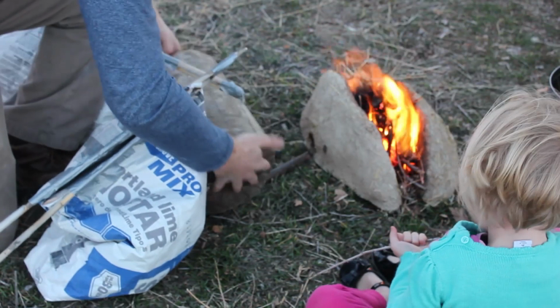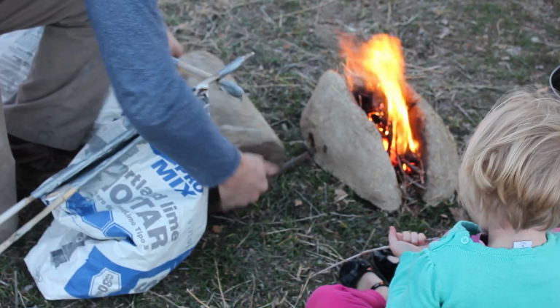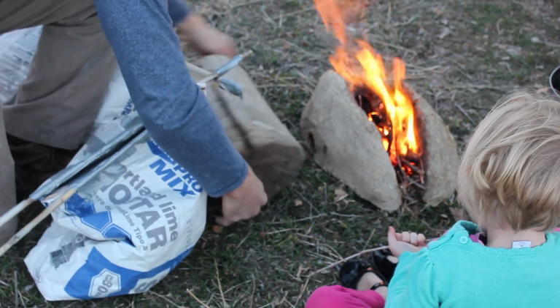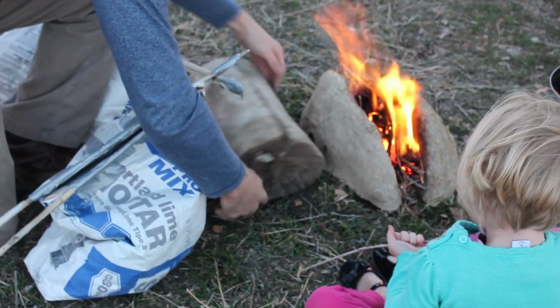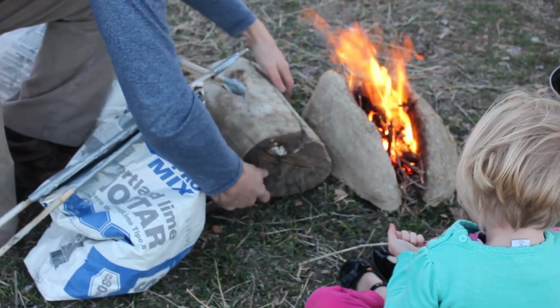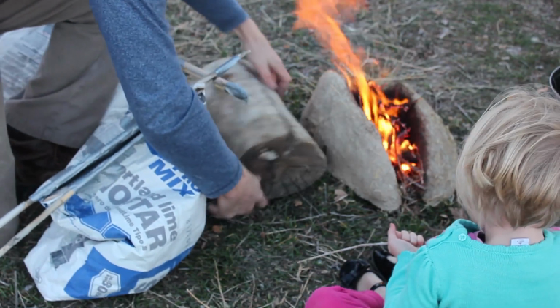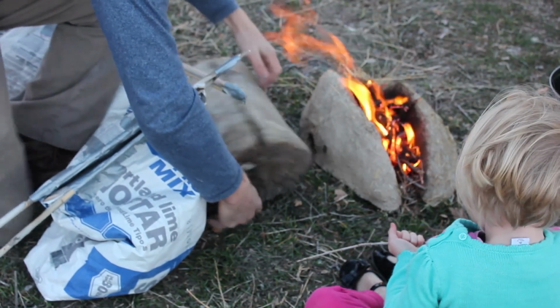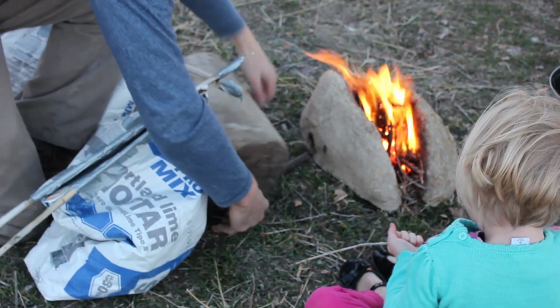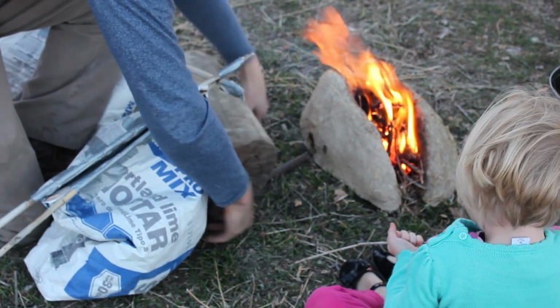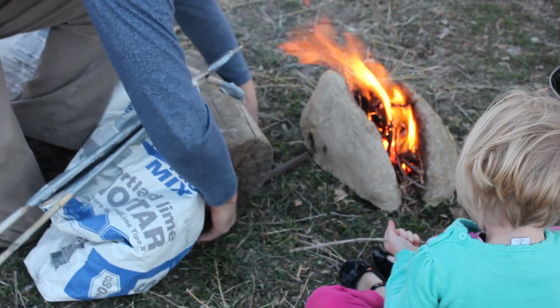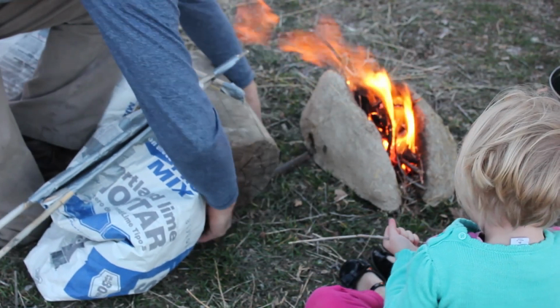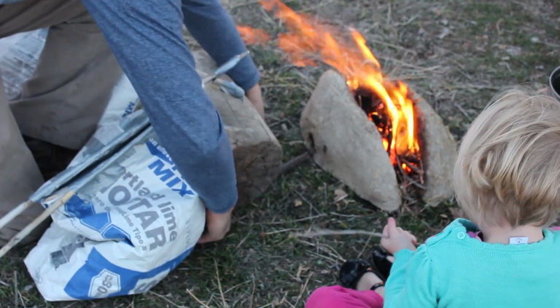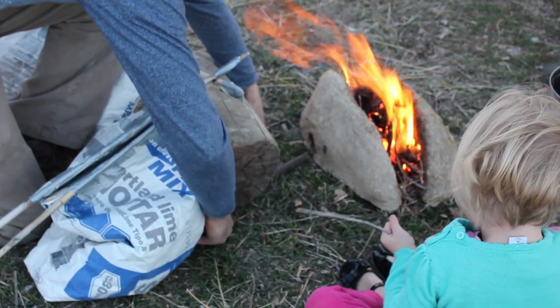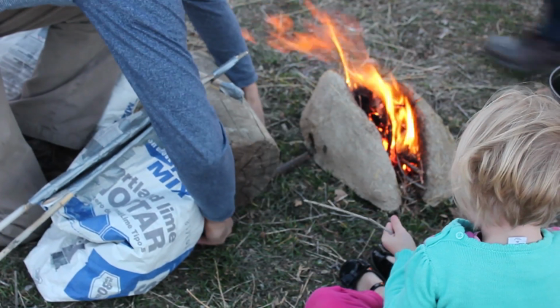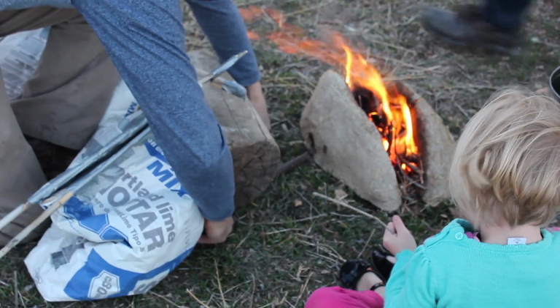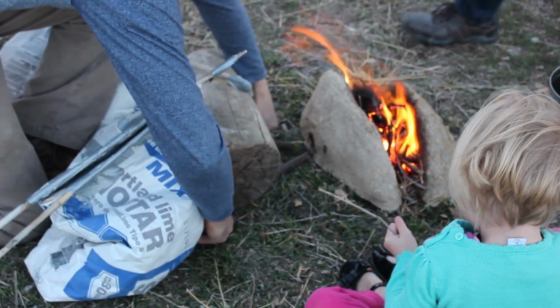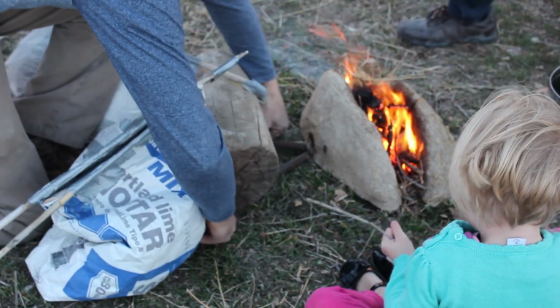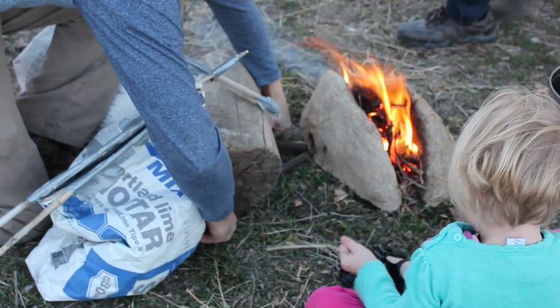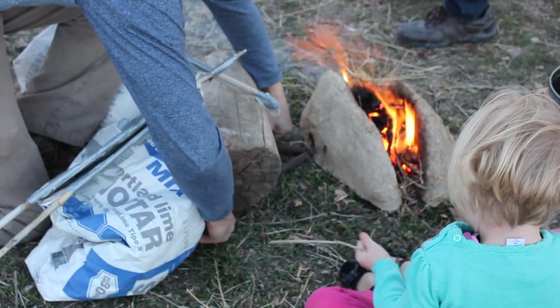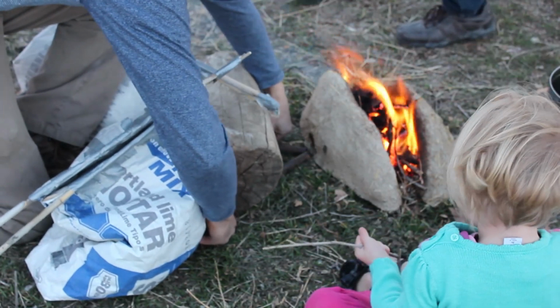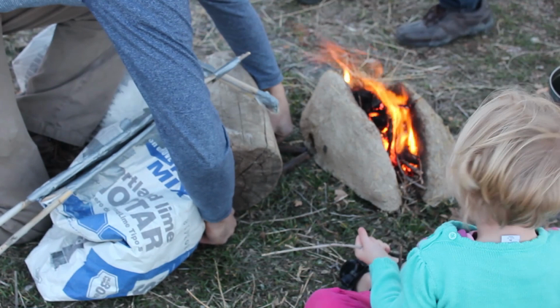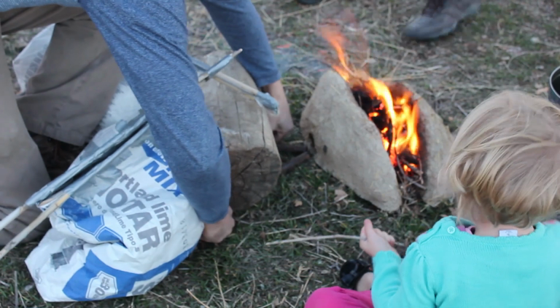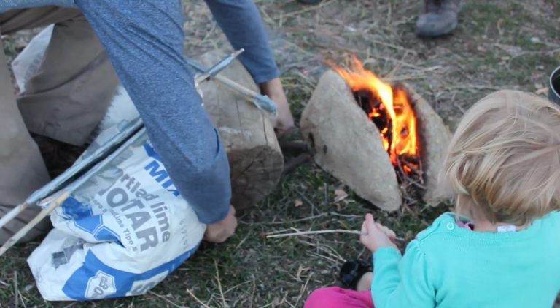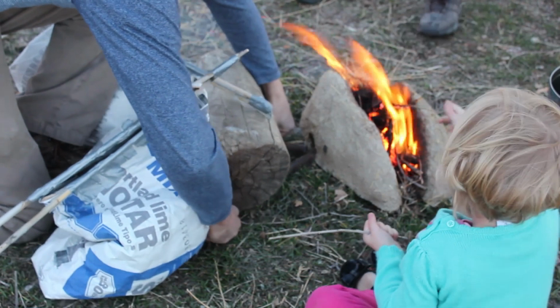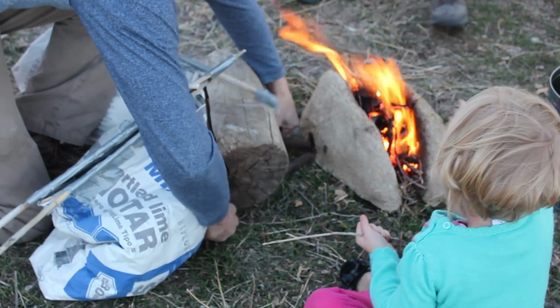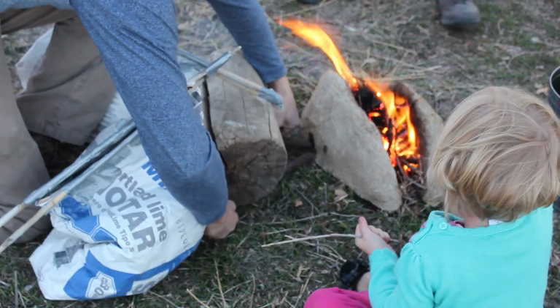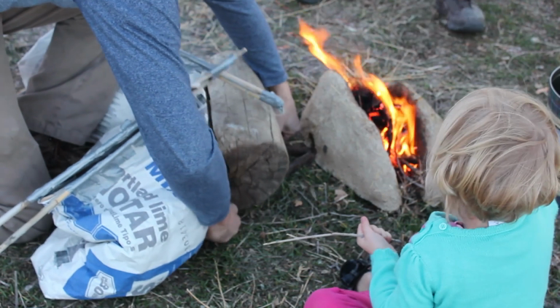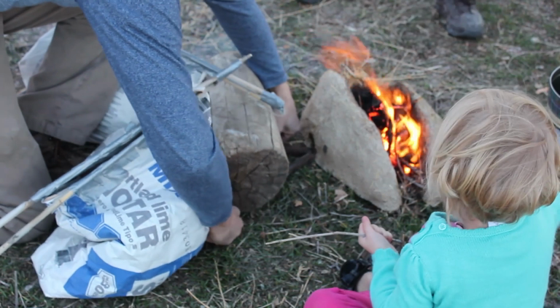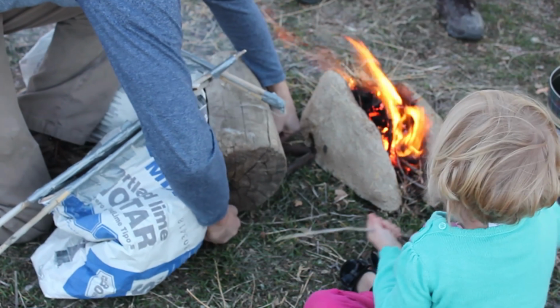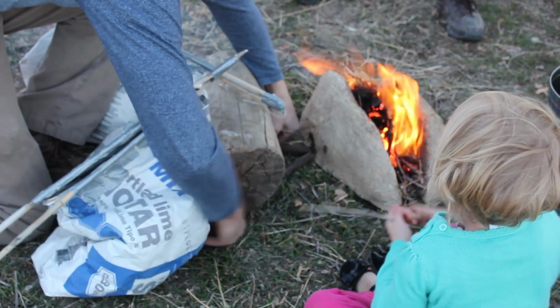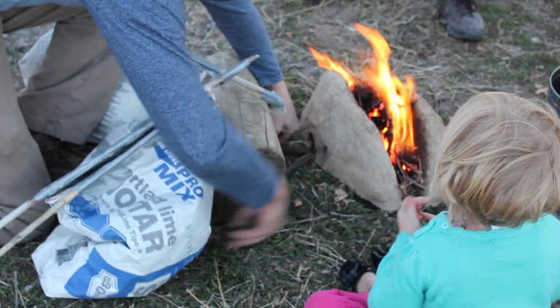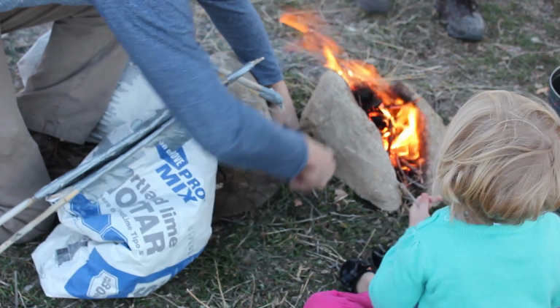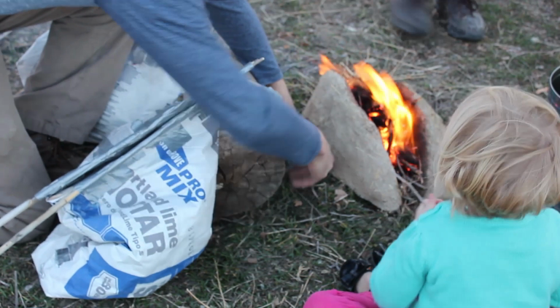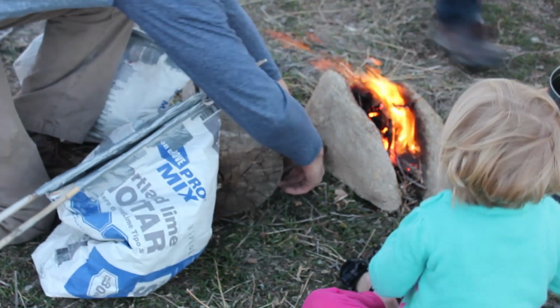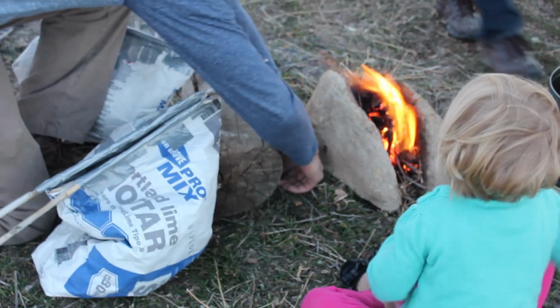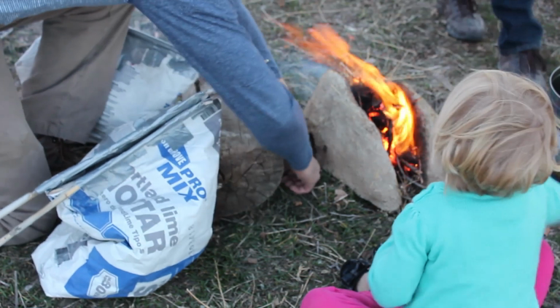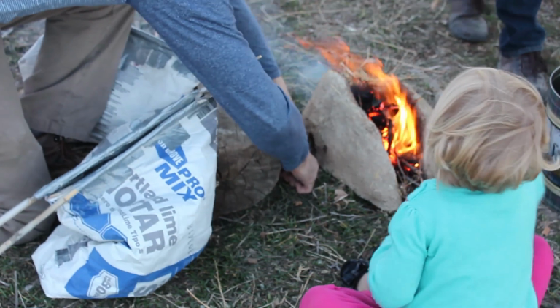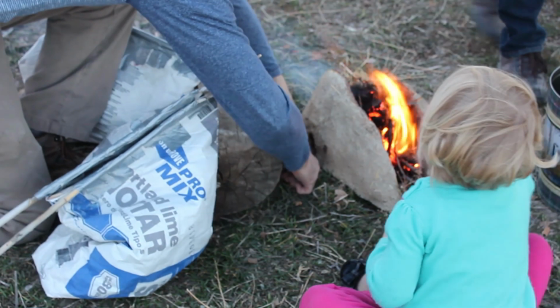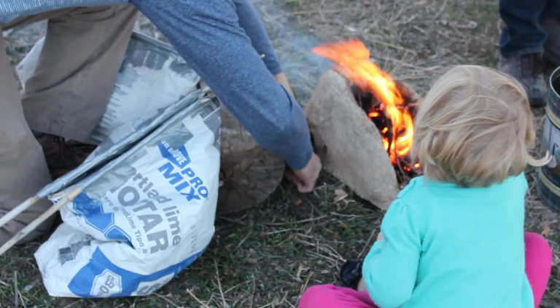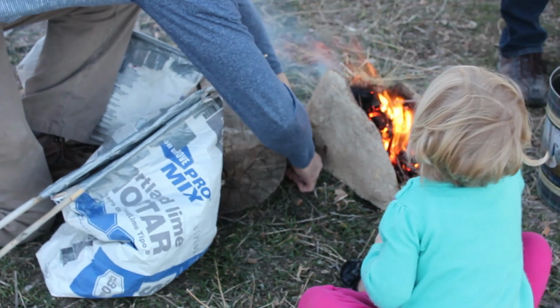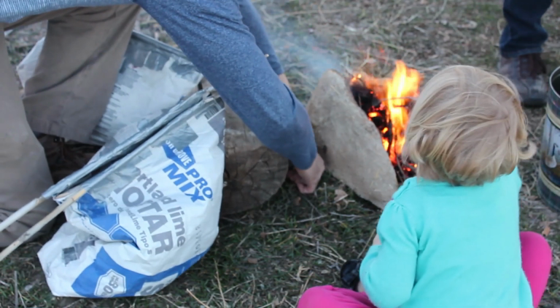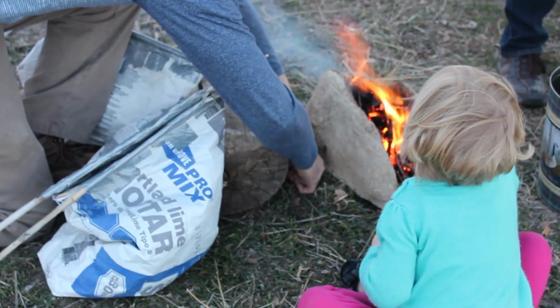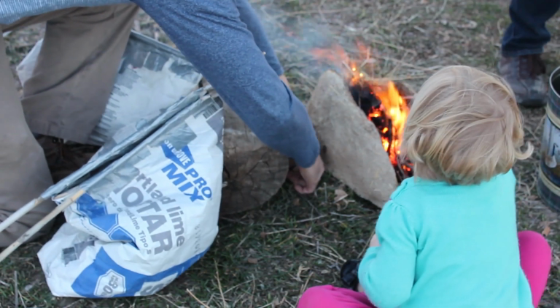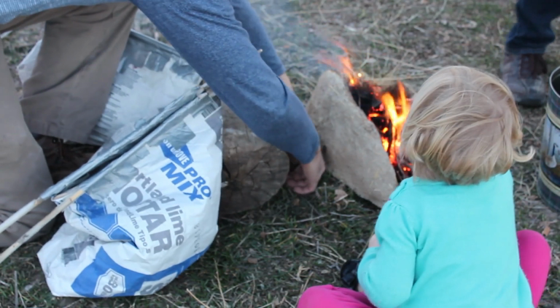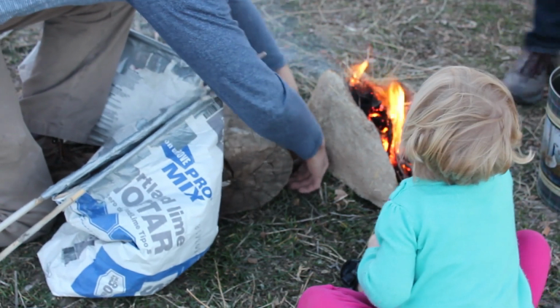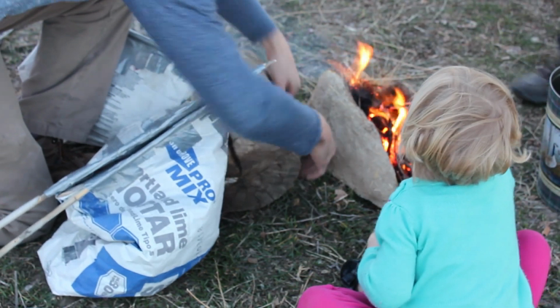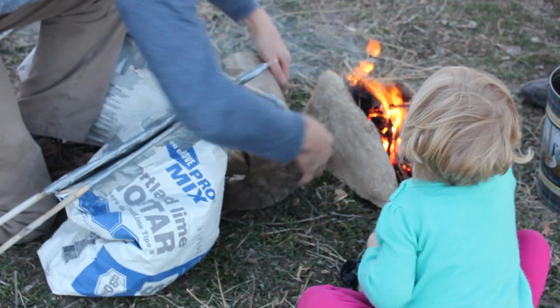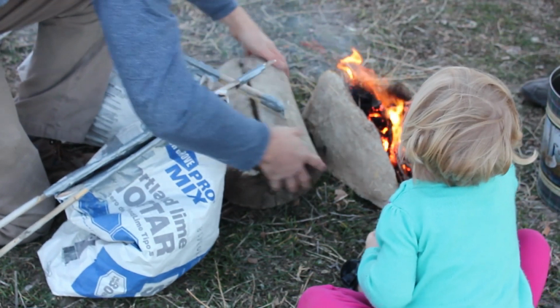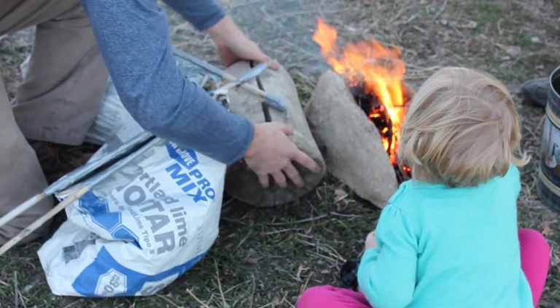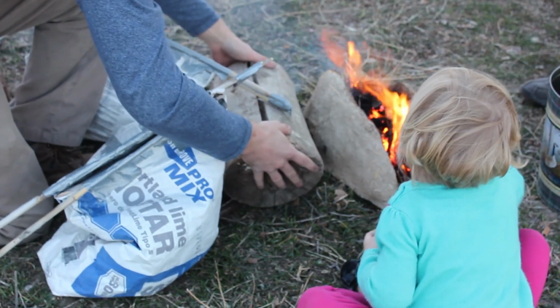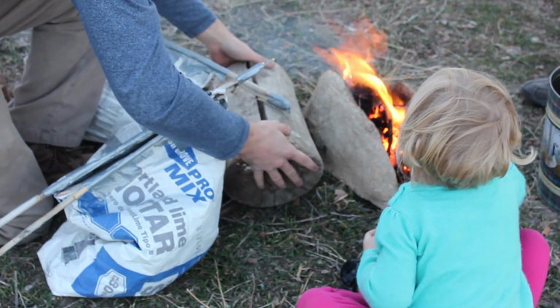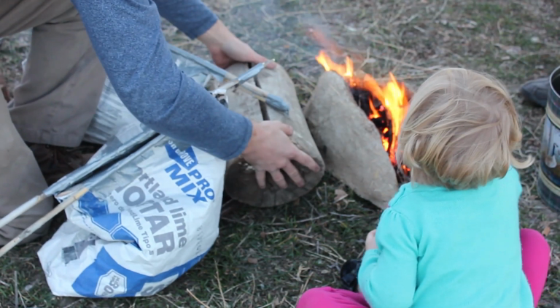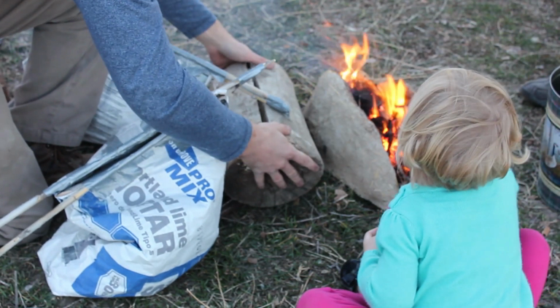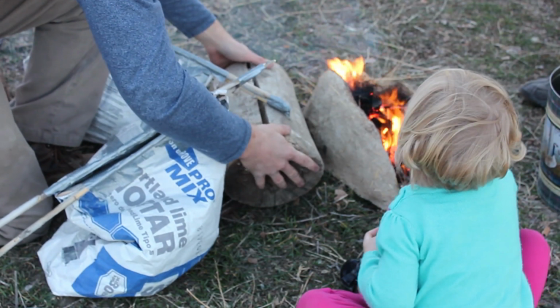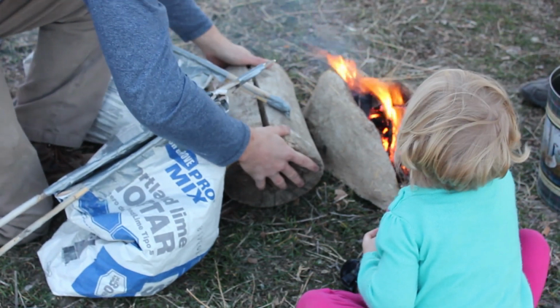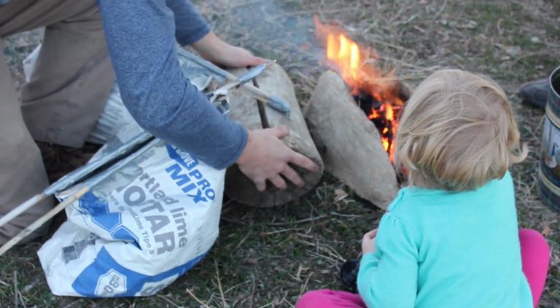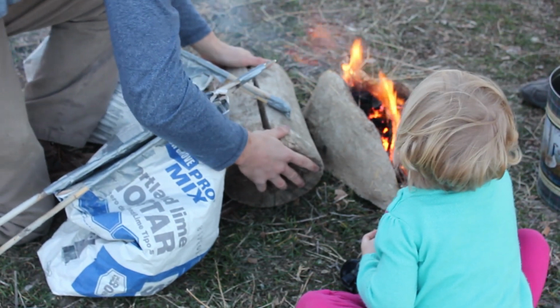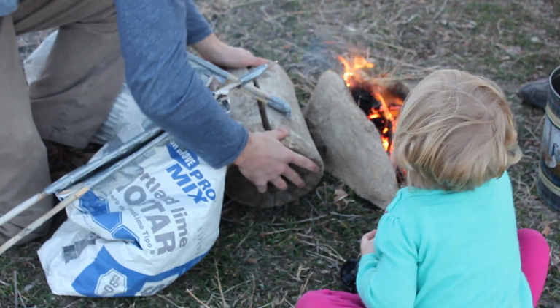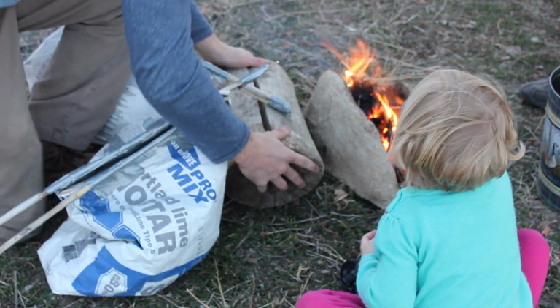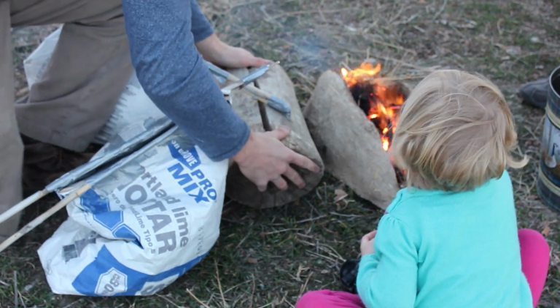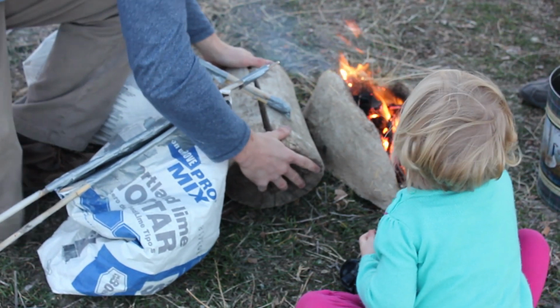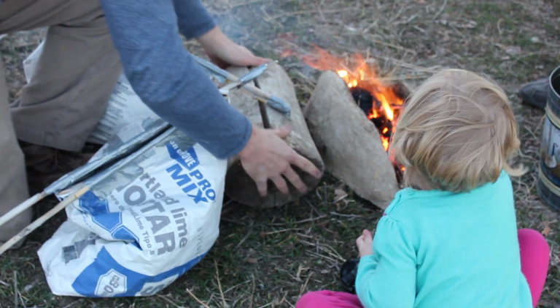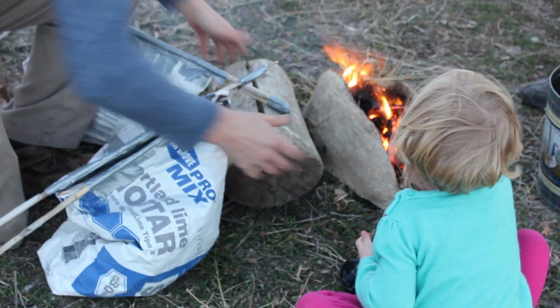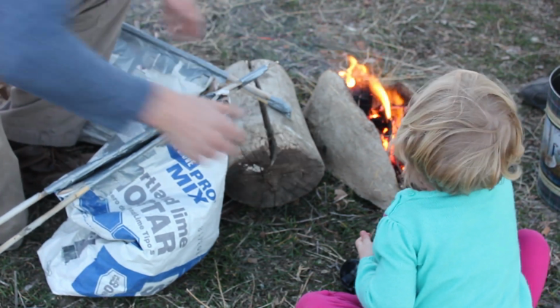As you can see, we're using charcoal from one of our previous charcoal burnings as fuel. So the fuel, forge, and bellows have all been made by us.